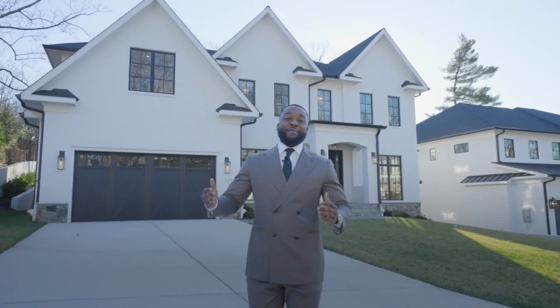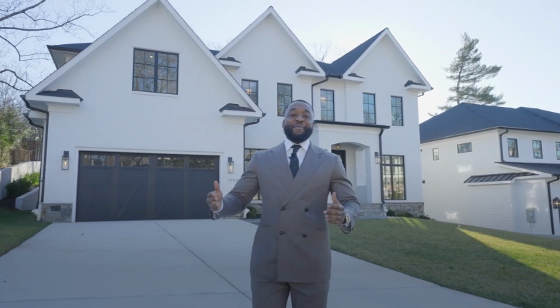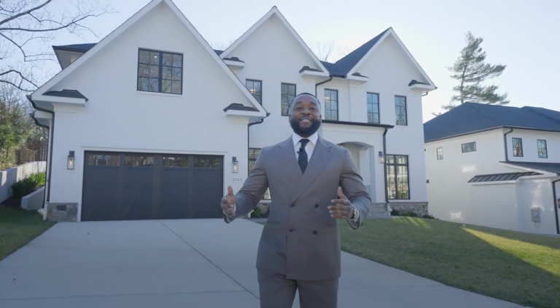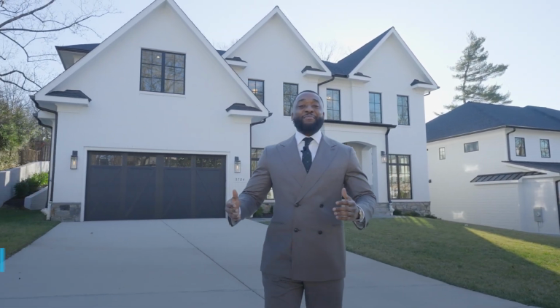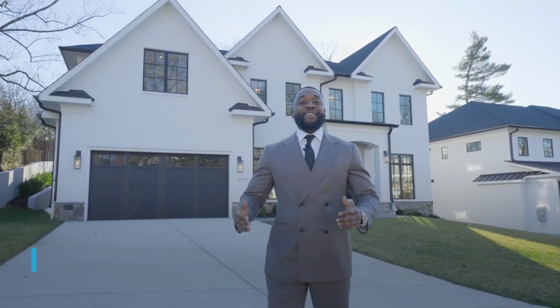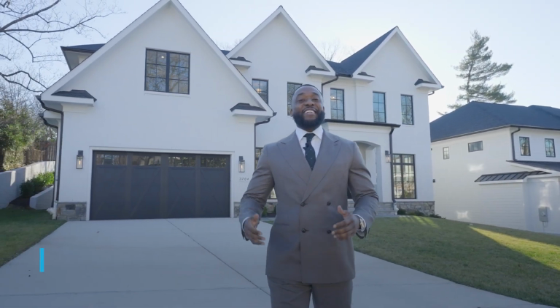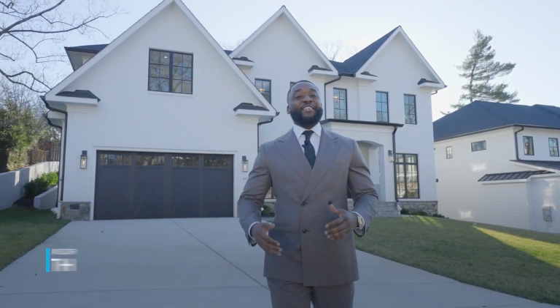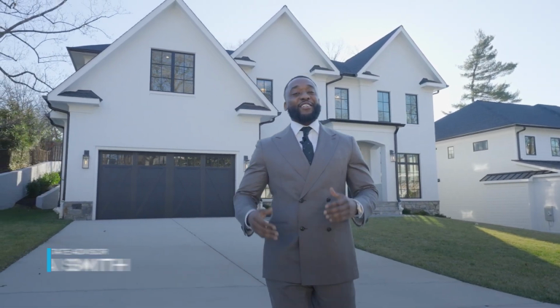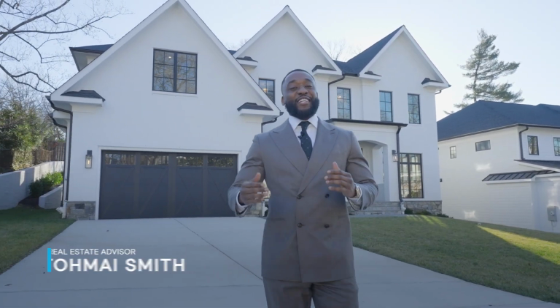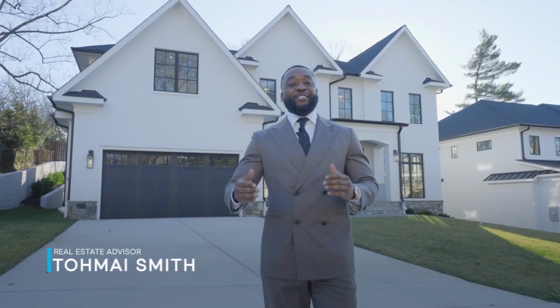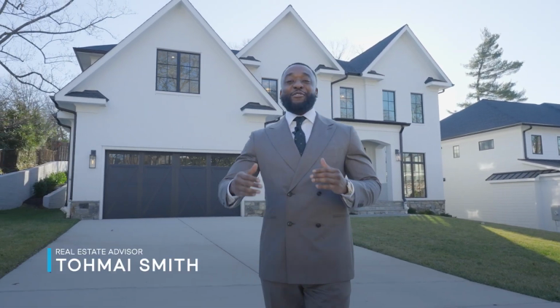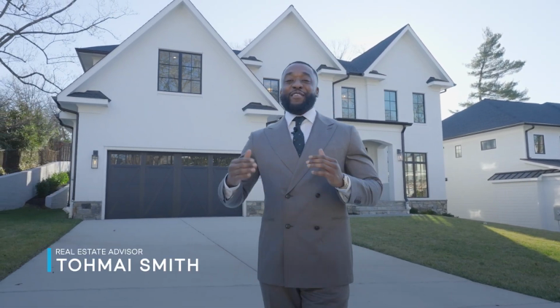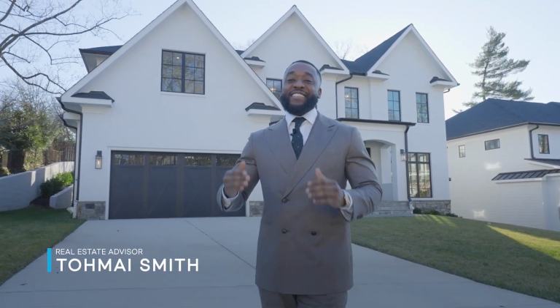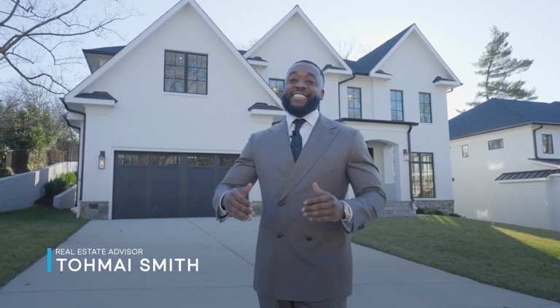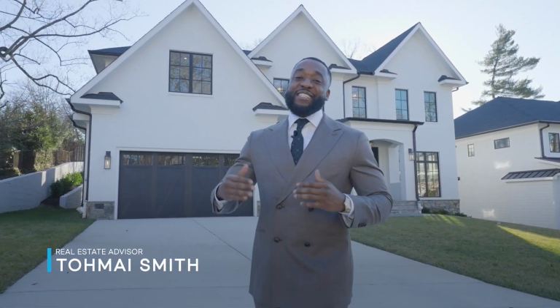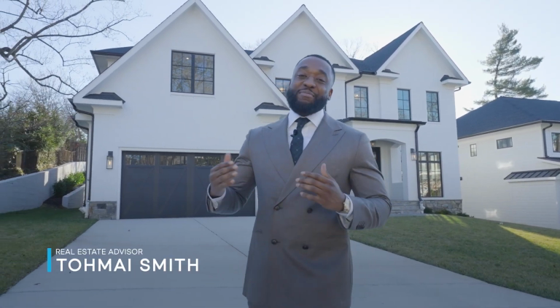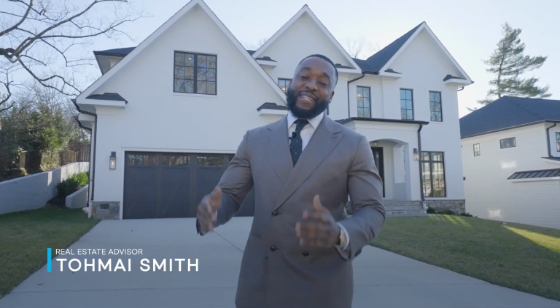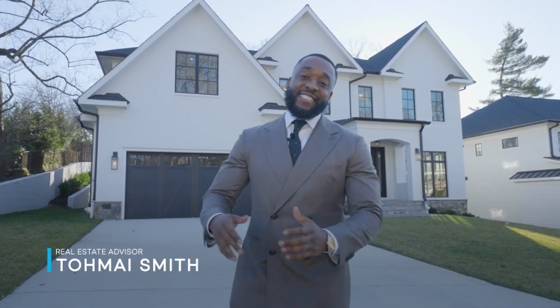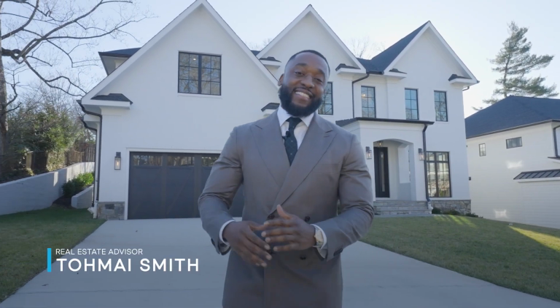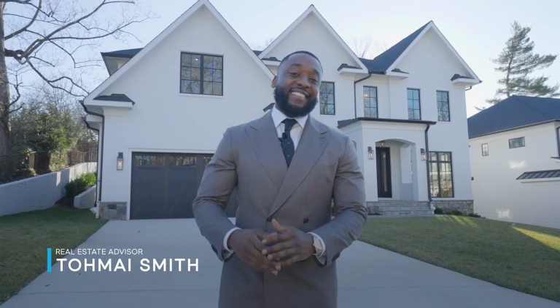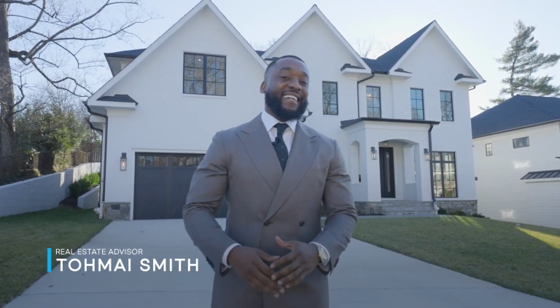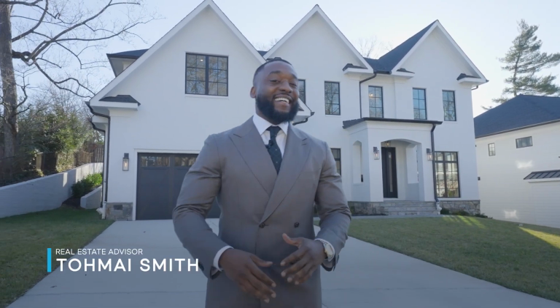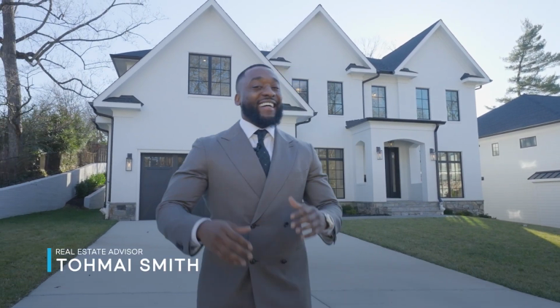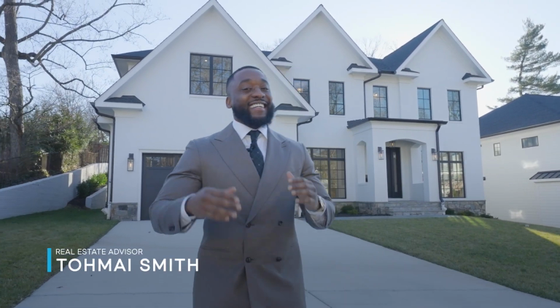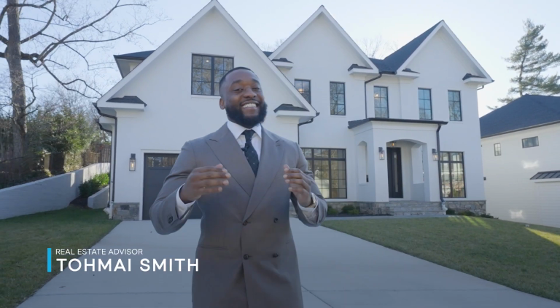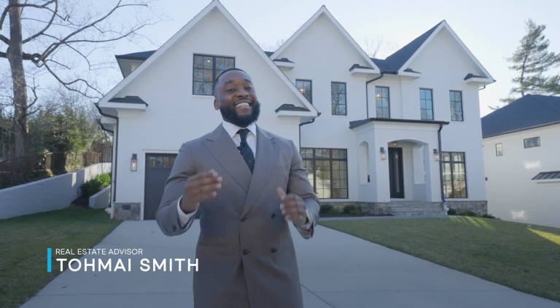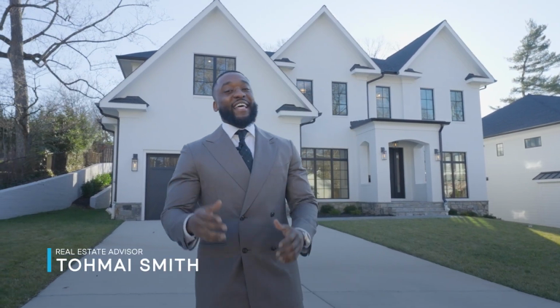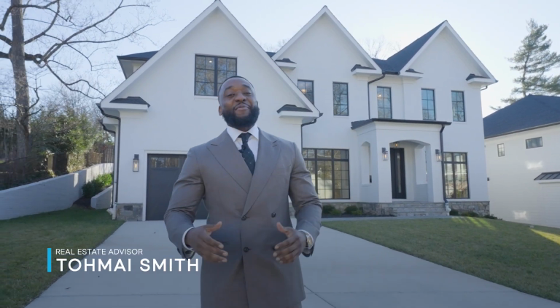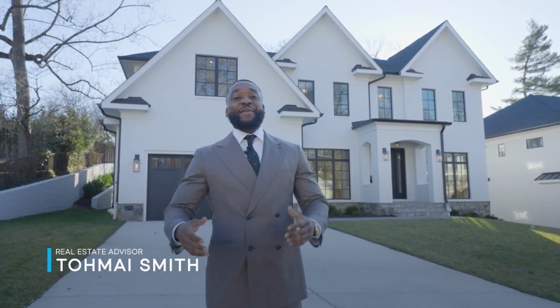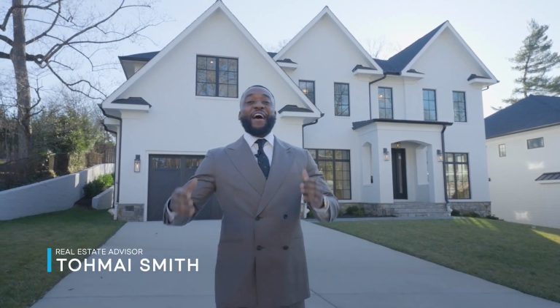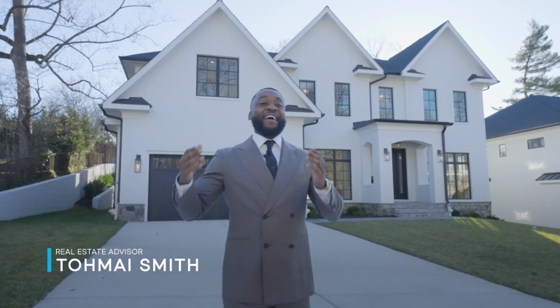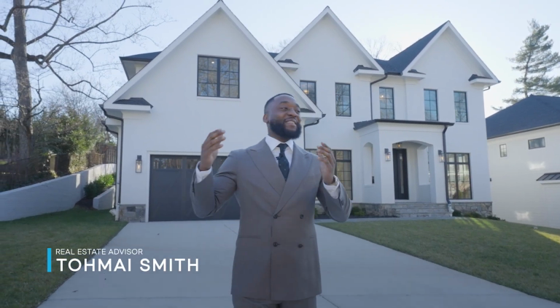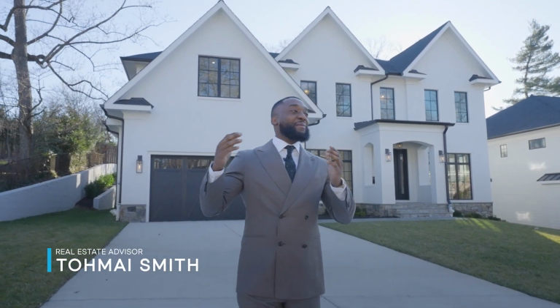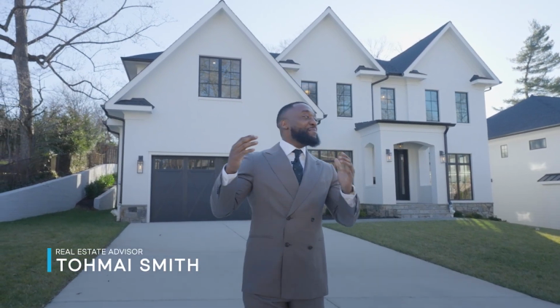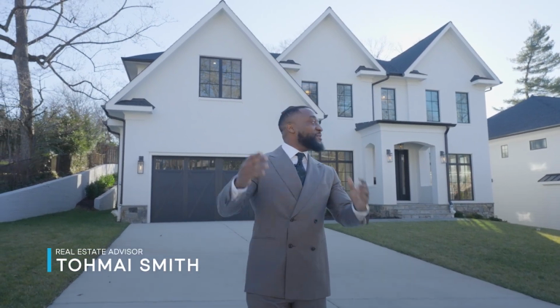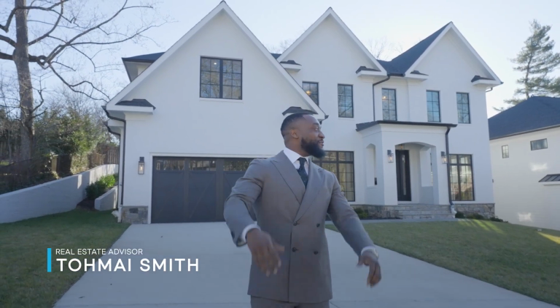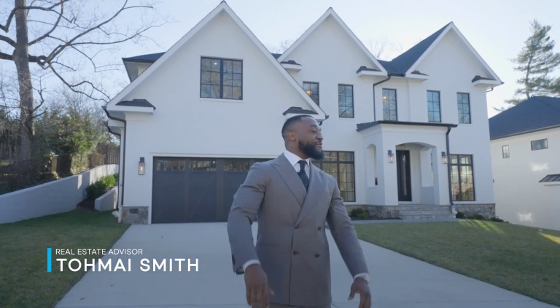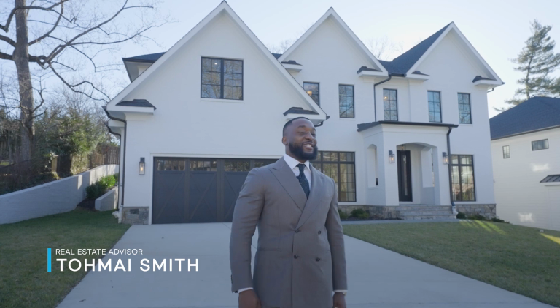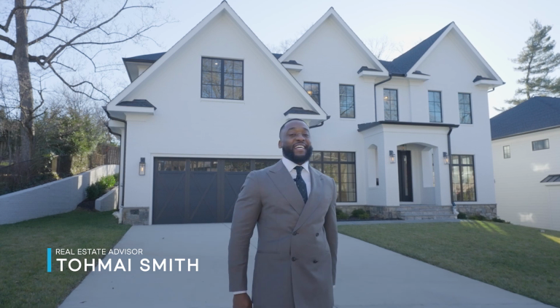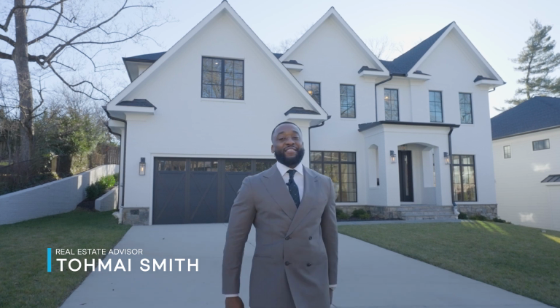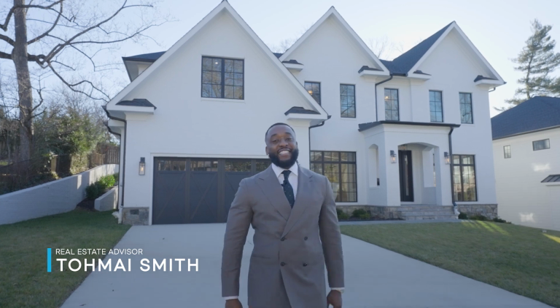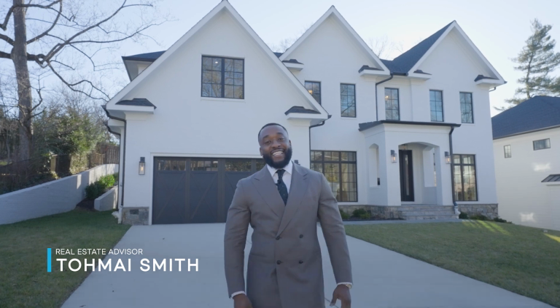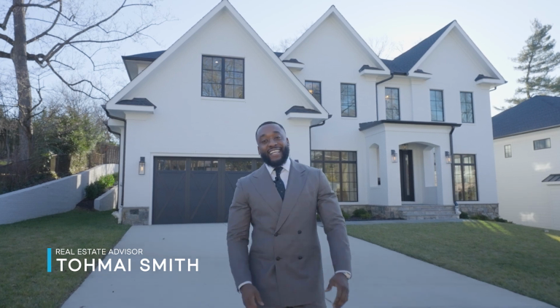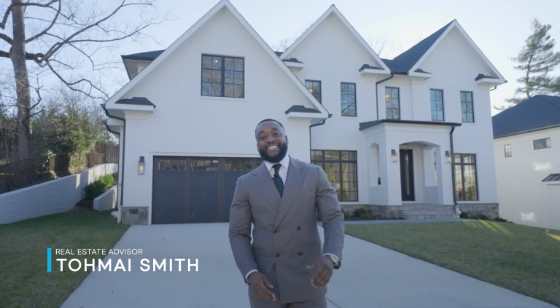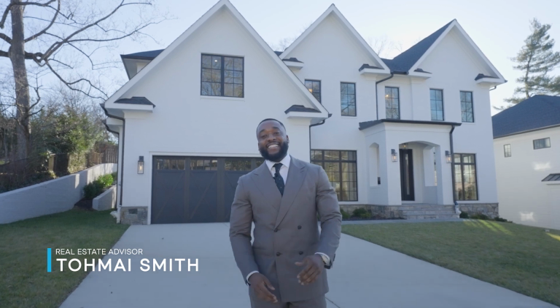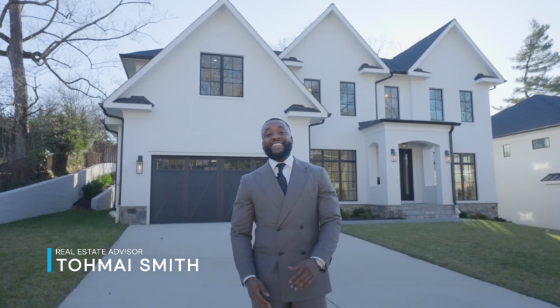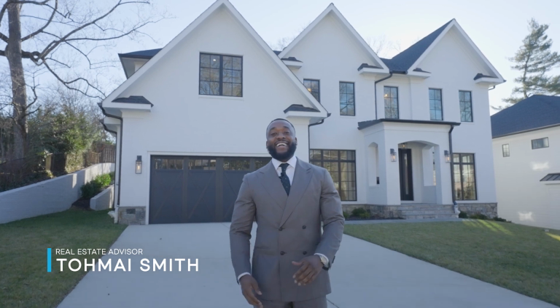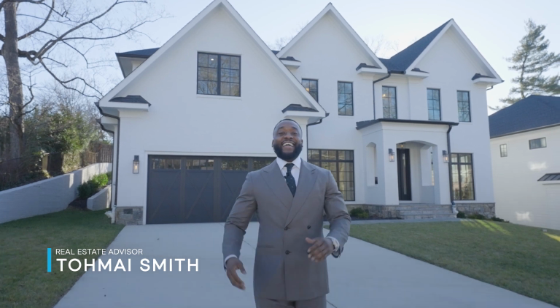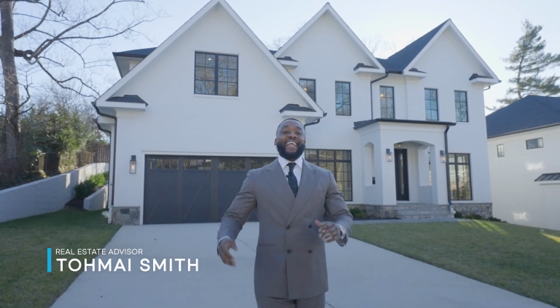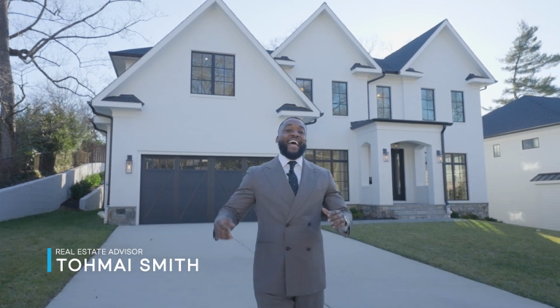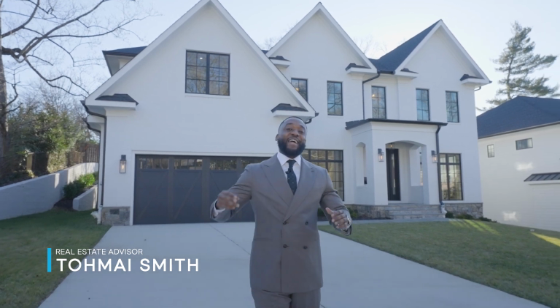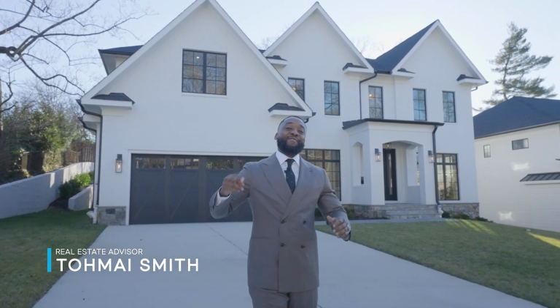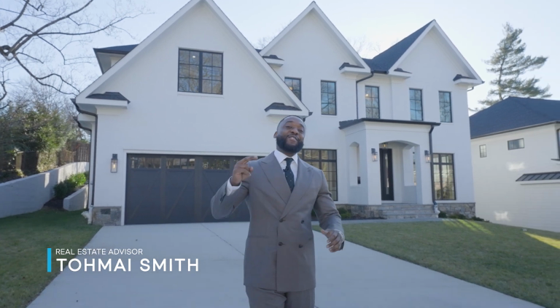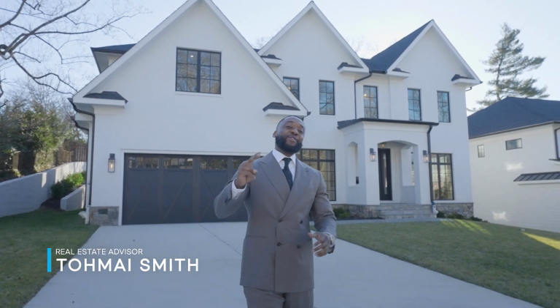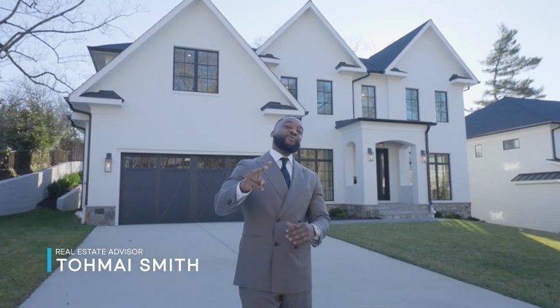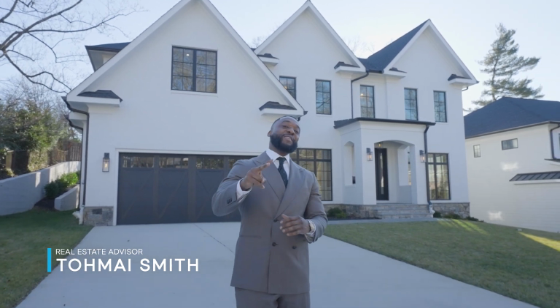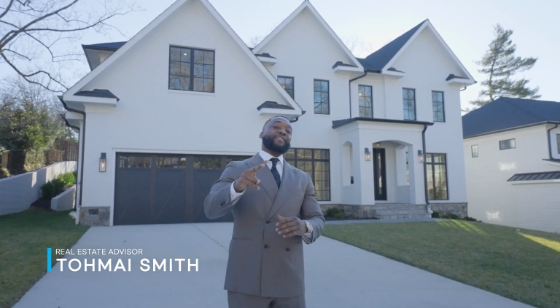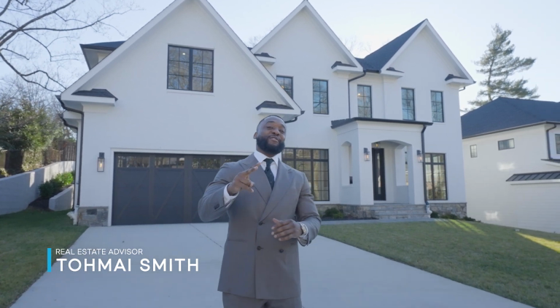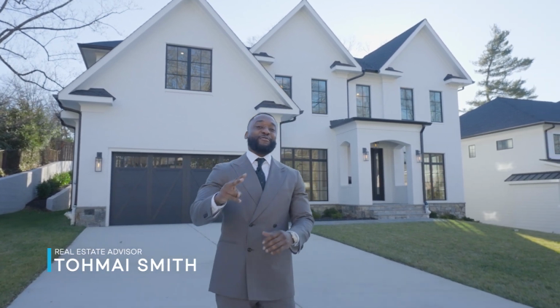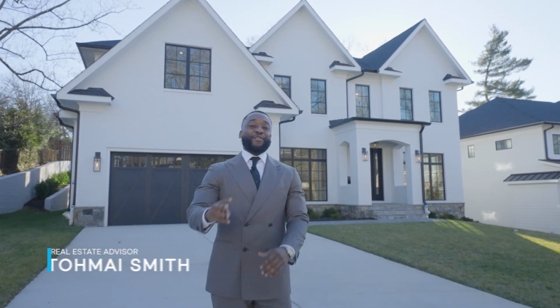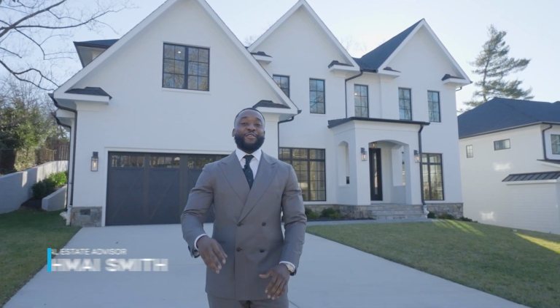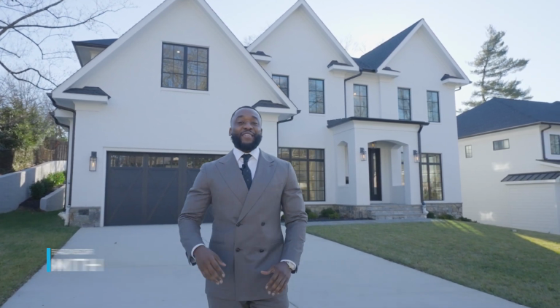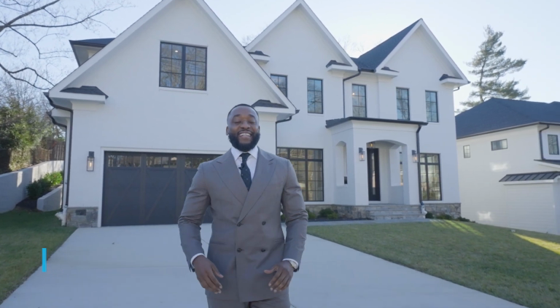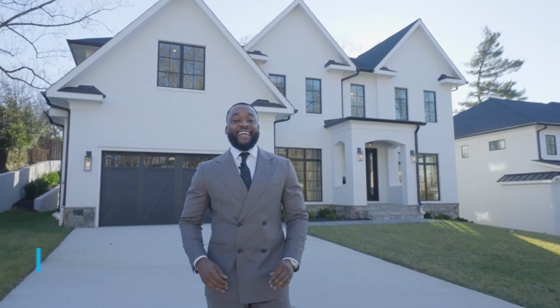Tomei Smith here, your luxury real estate specialist. And today we are in the beautiful Chevy Chase, and I have two deals for you today.